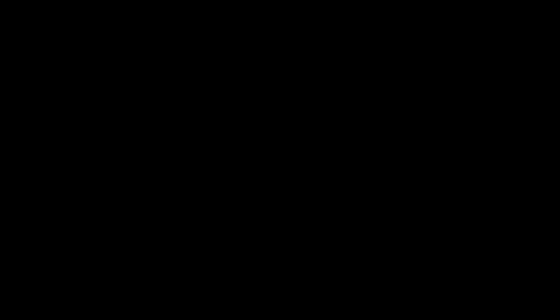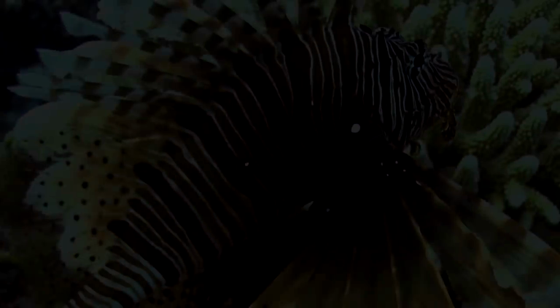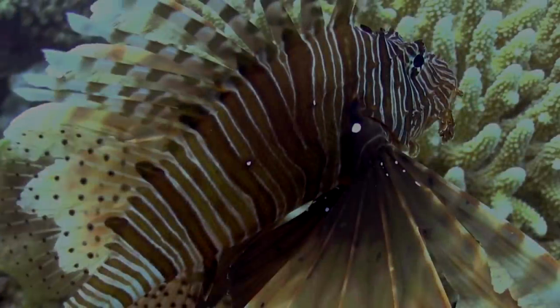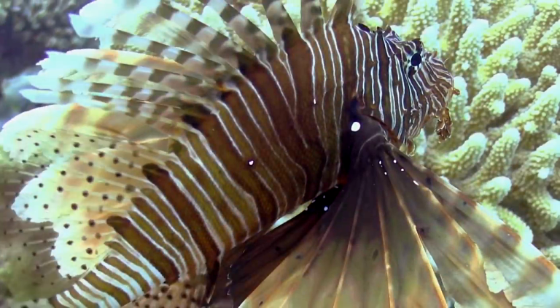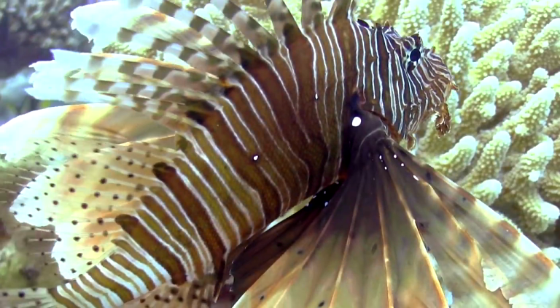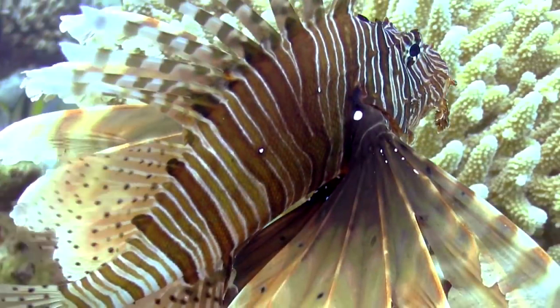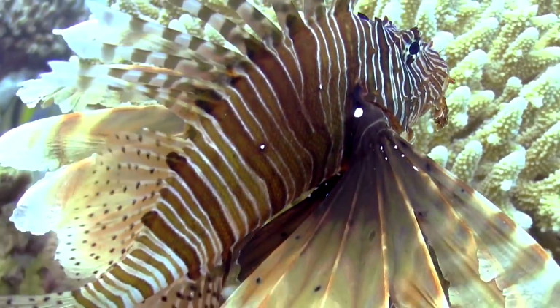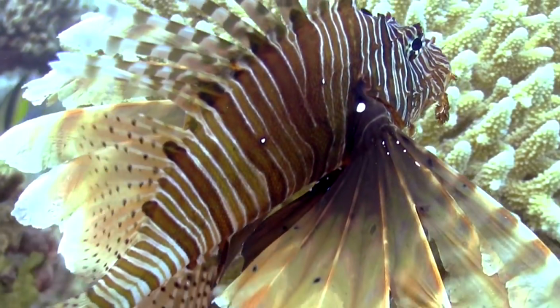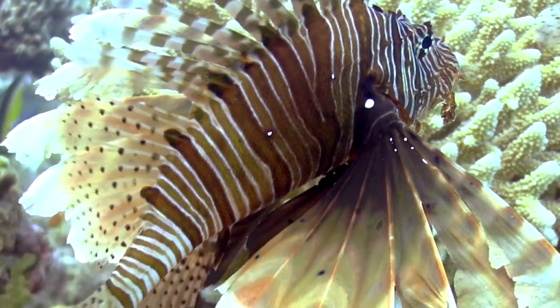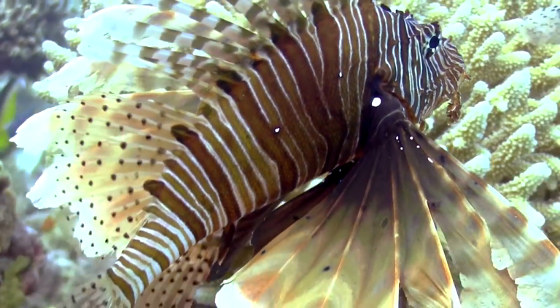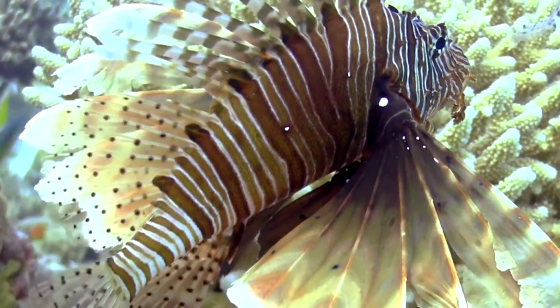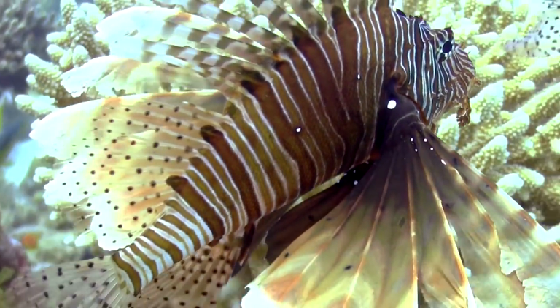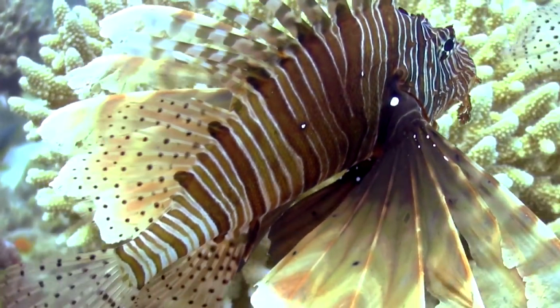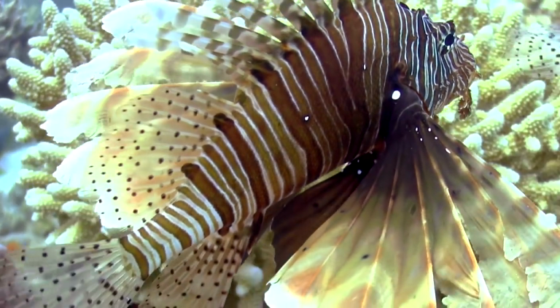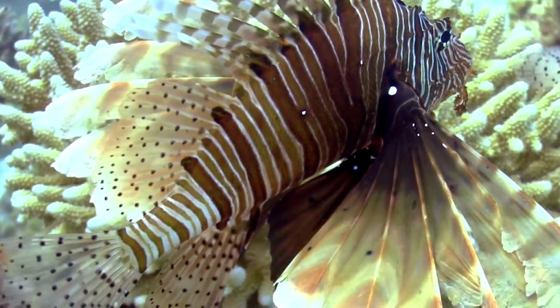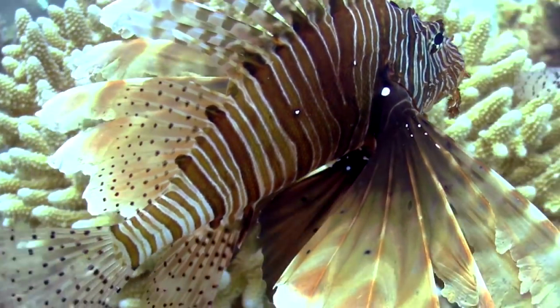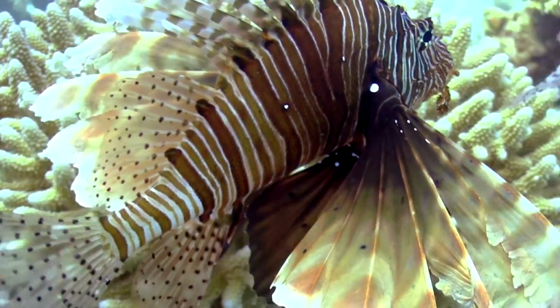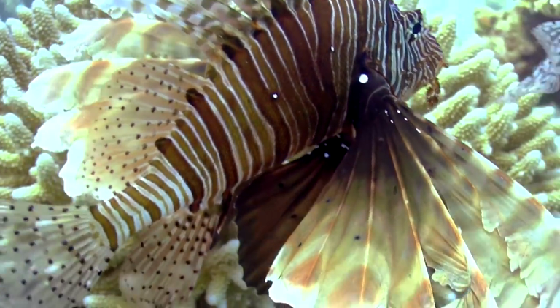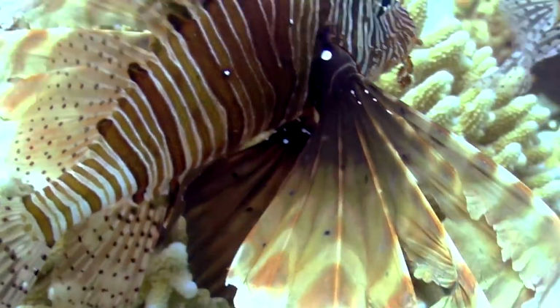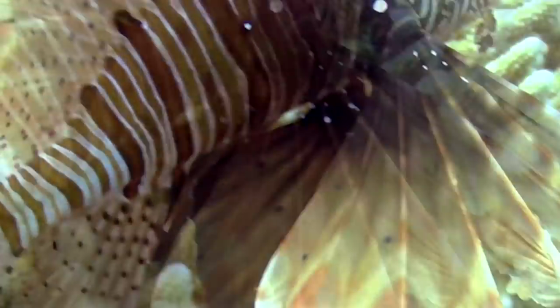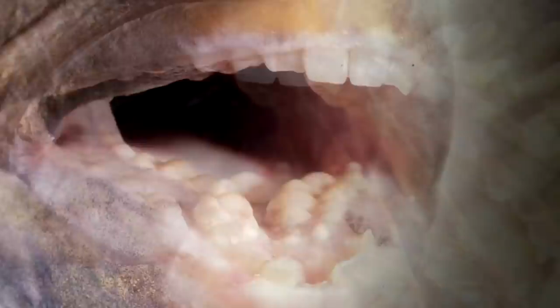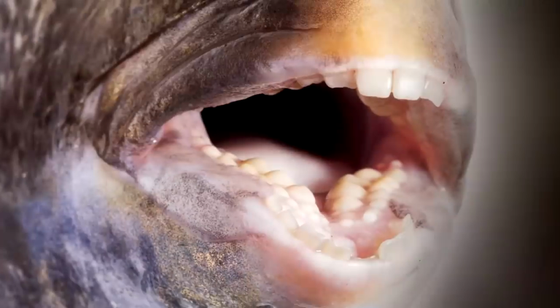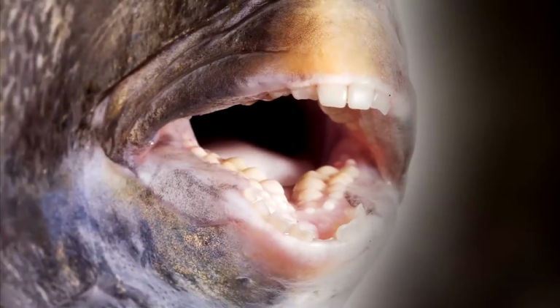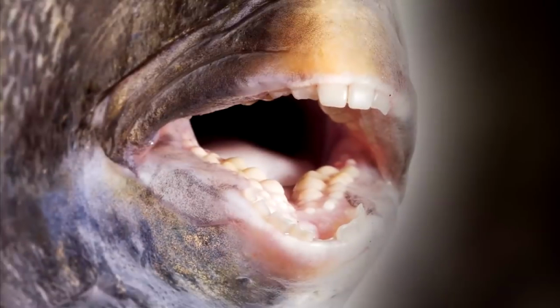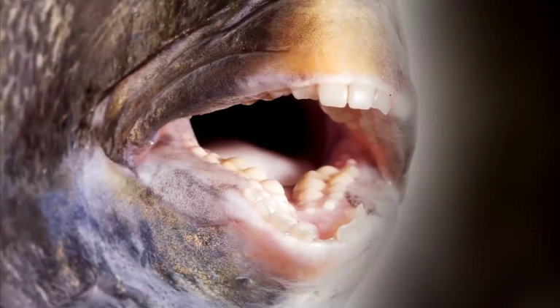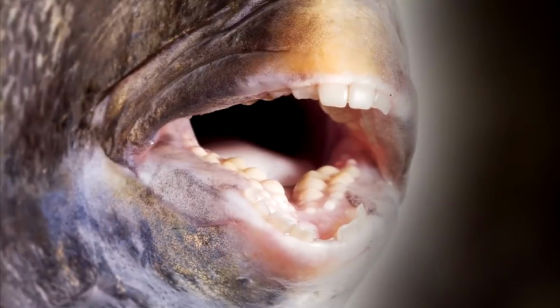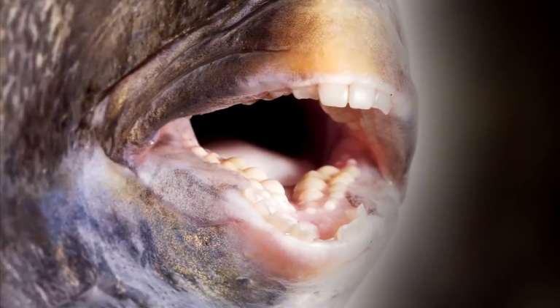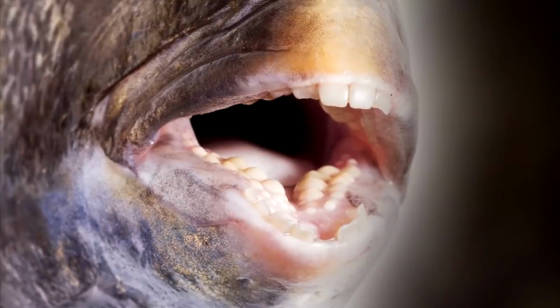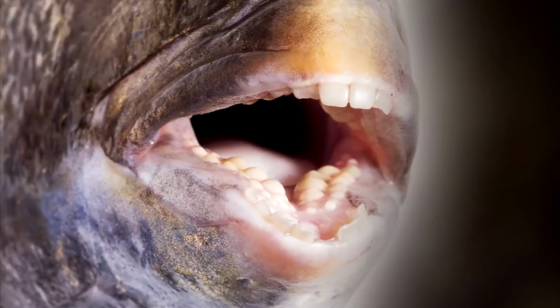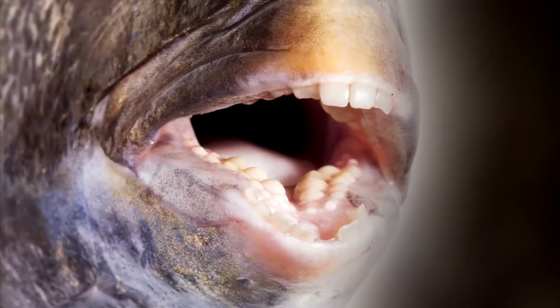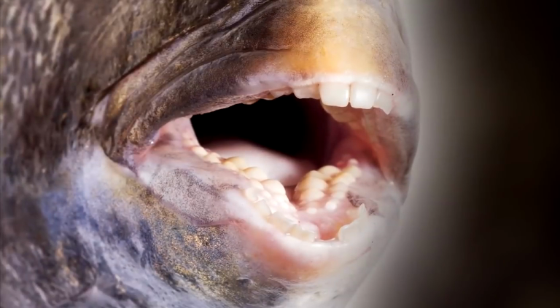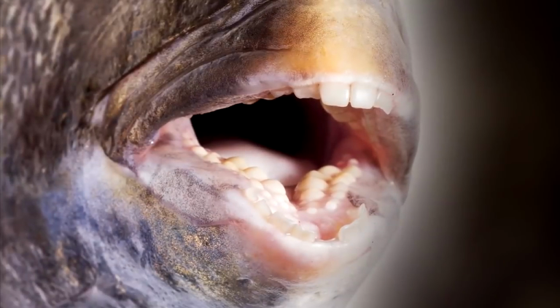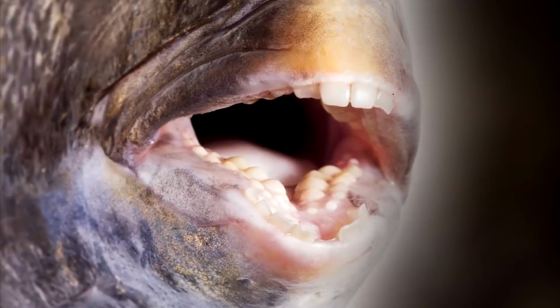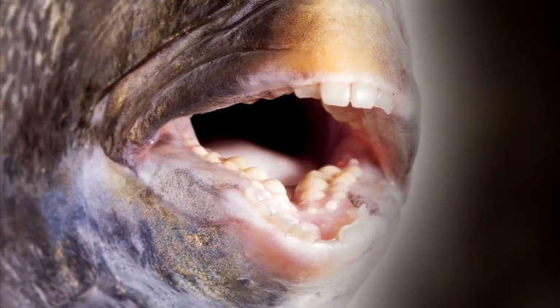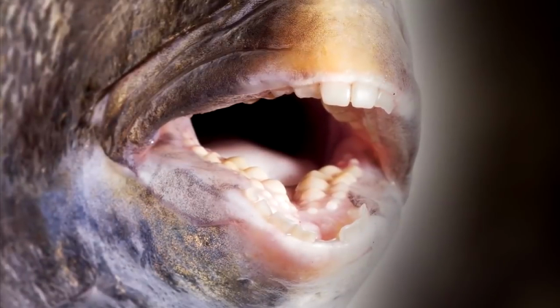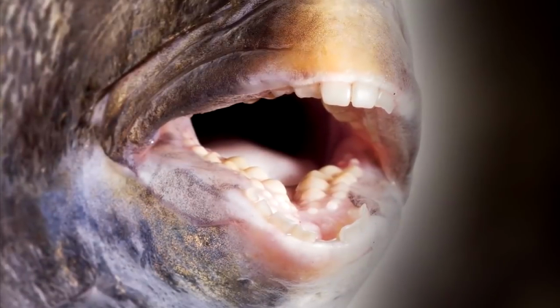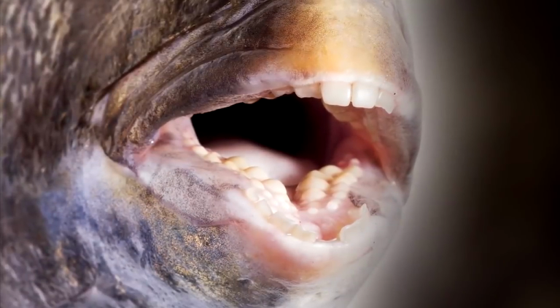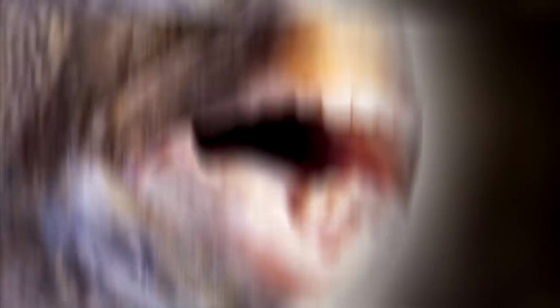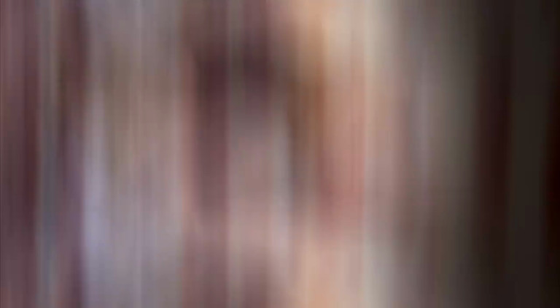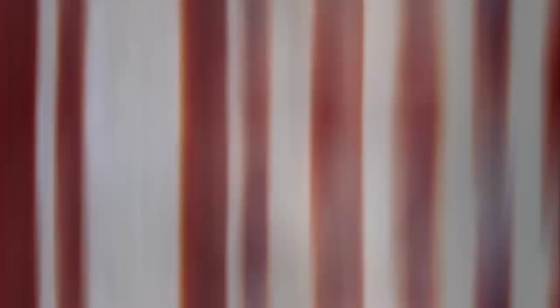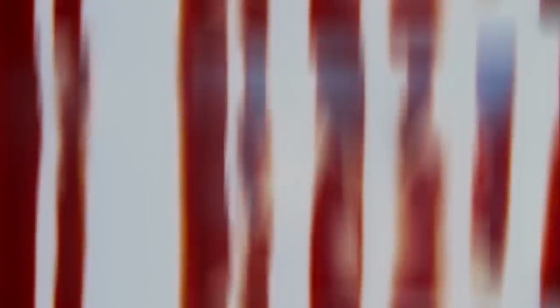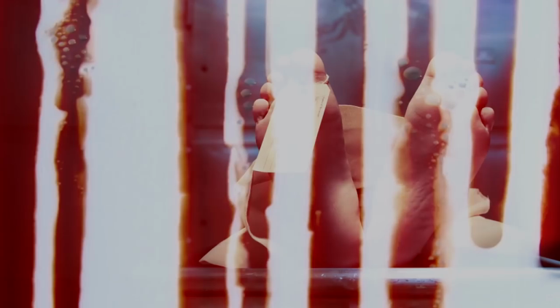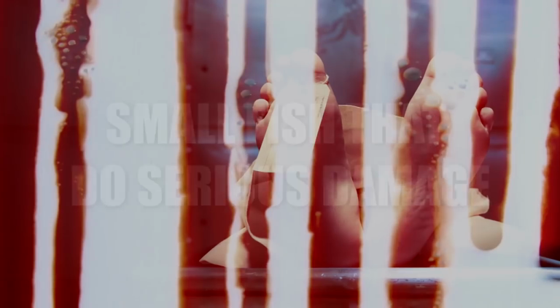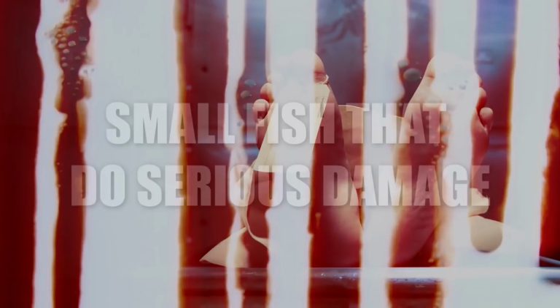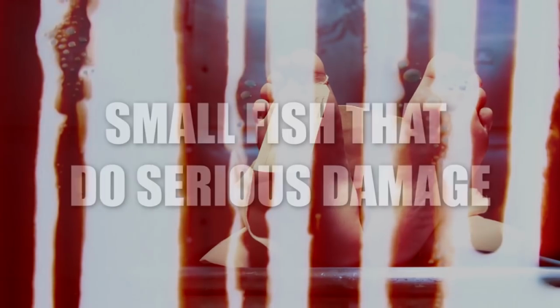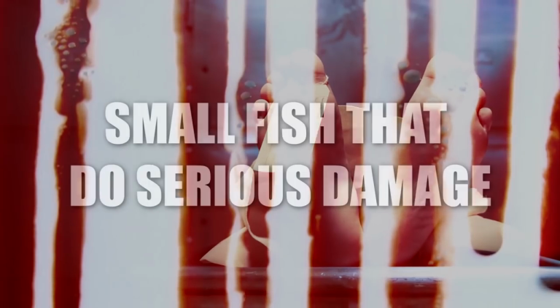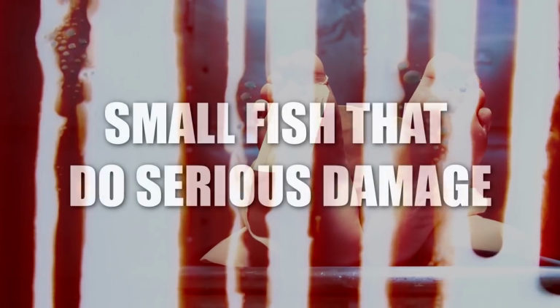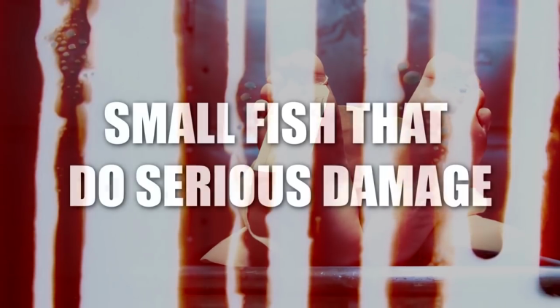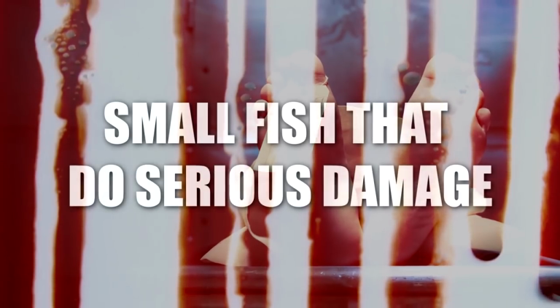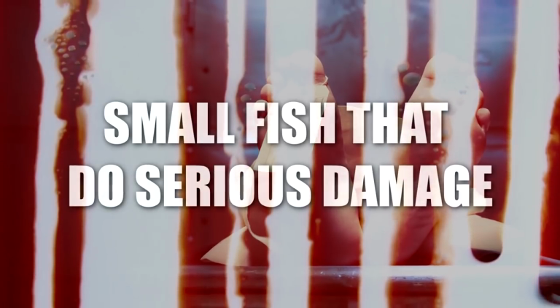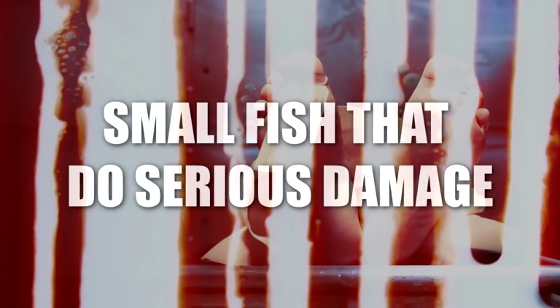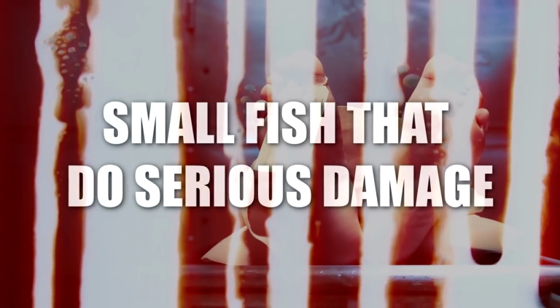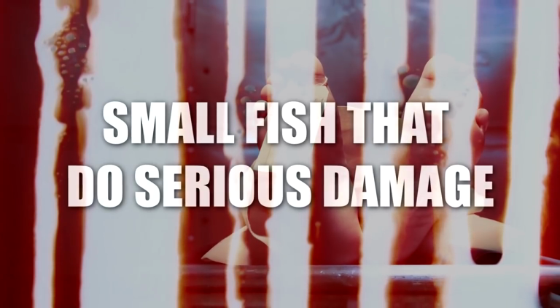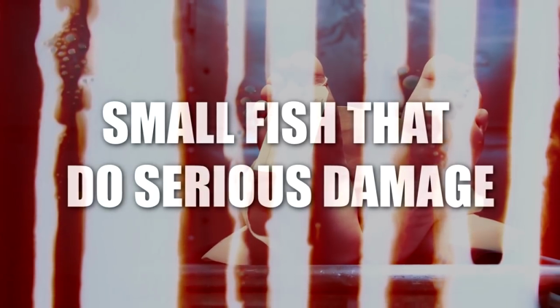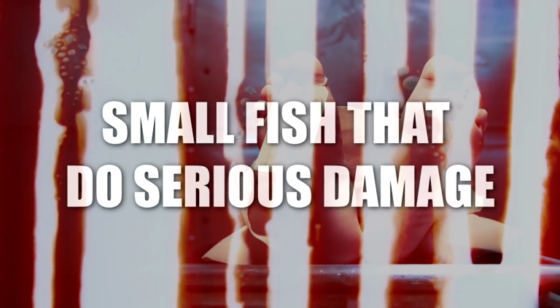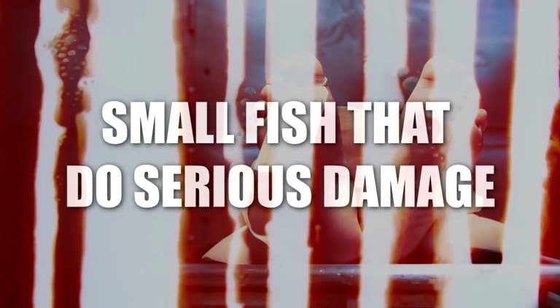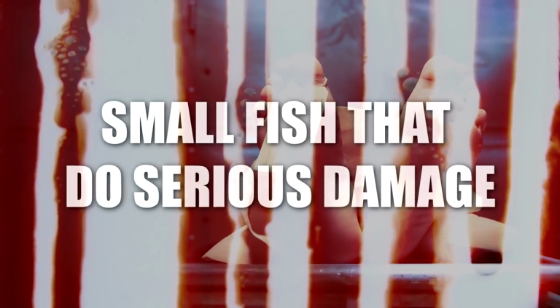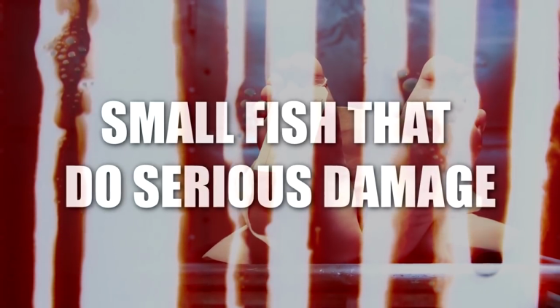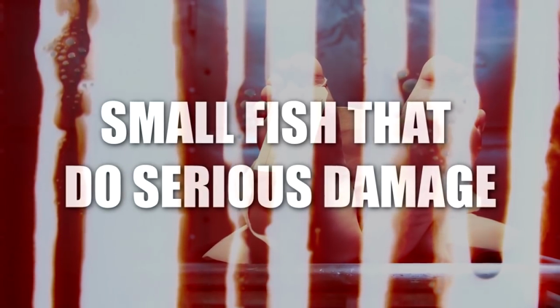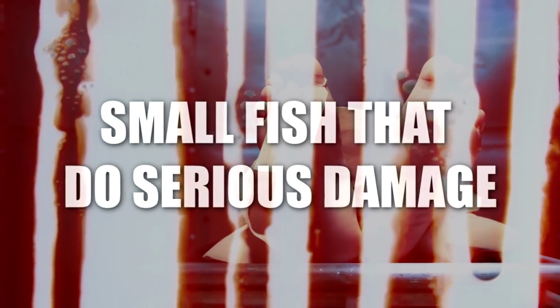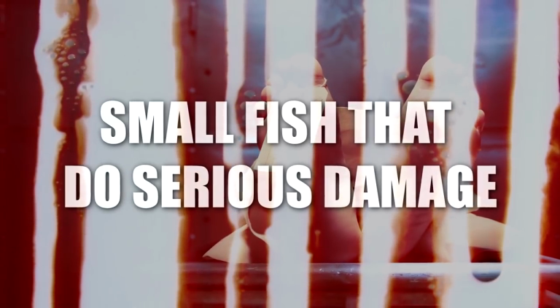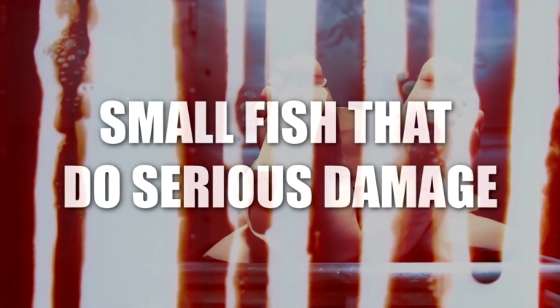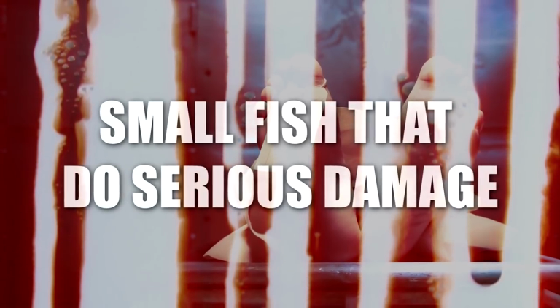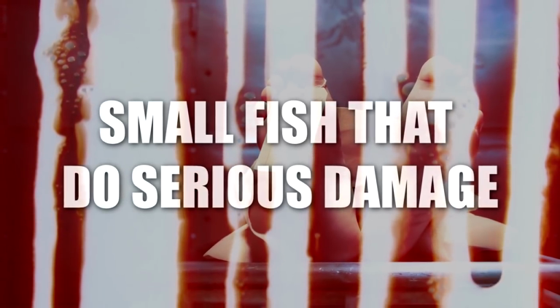From poisonous marine creatures to fish that pack a powerful bite, here are 9 small fish that do serious damage.